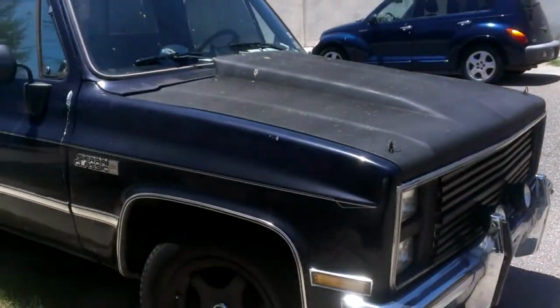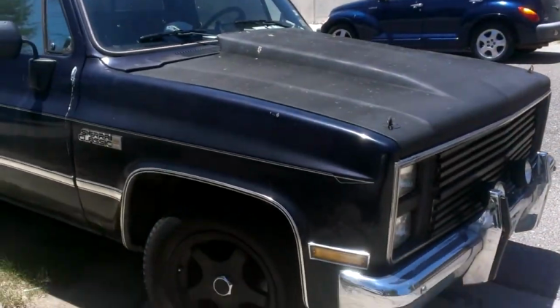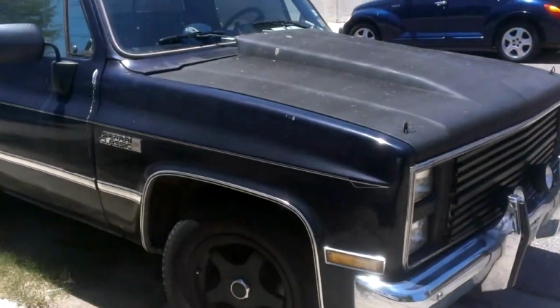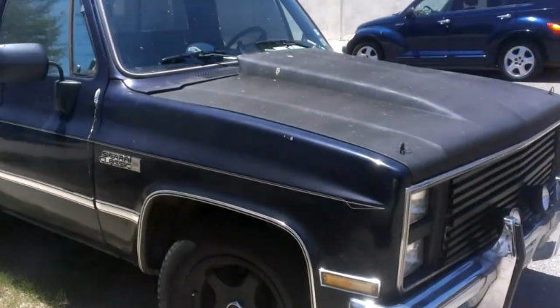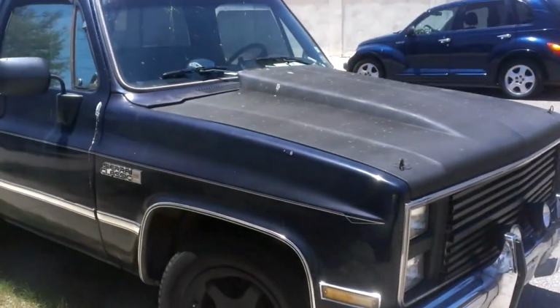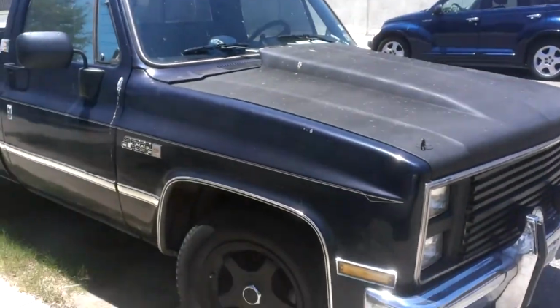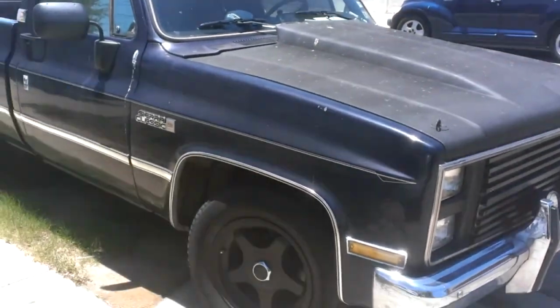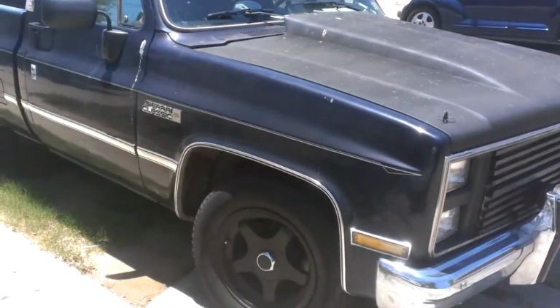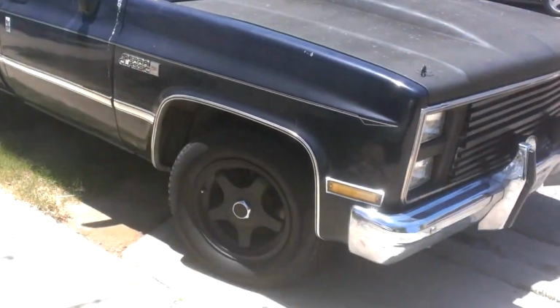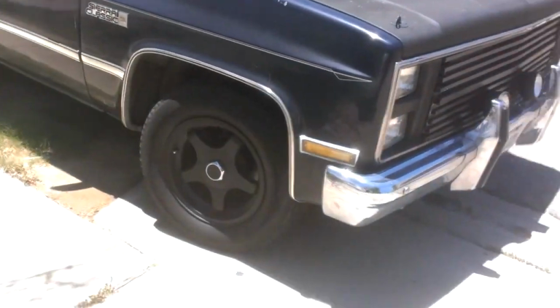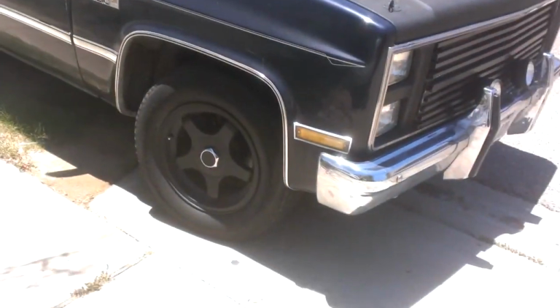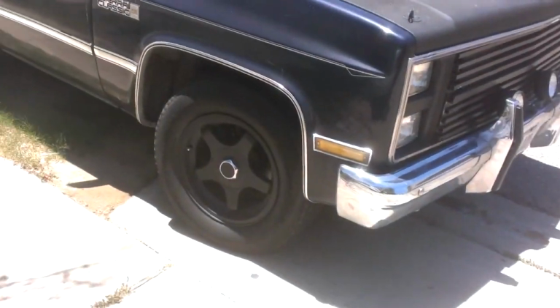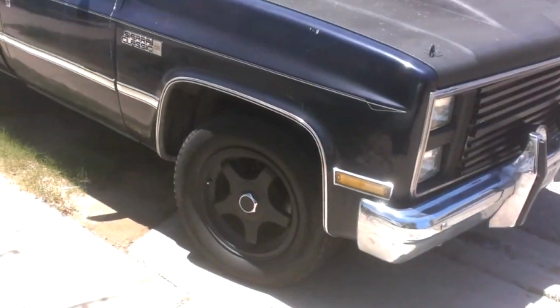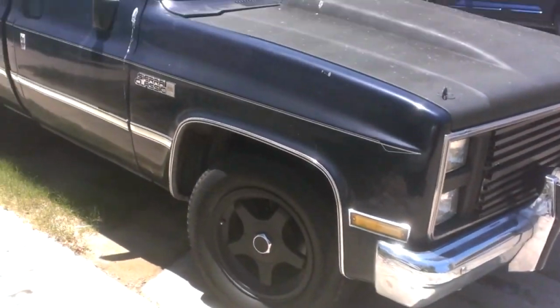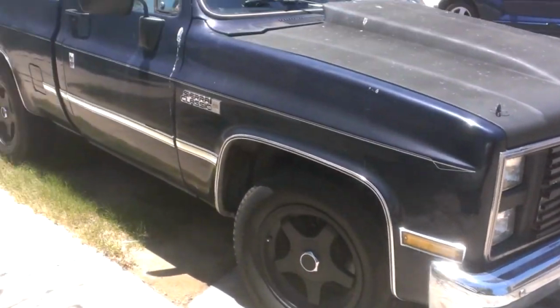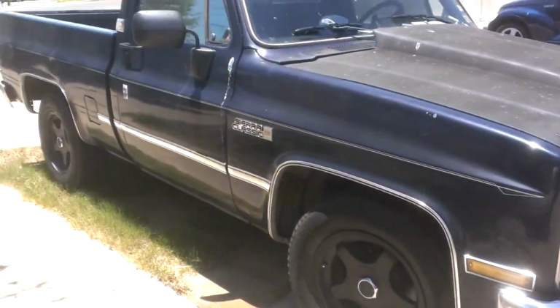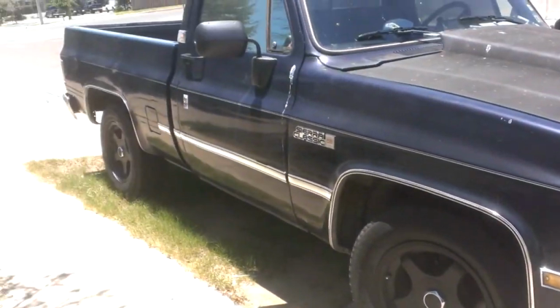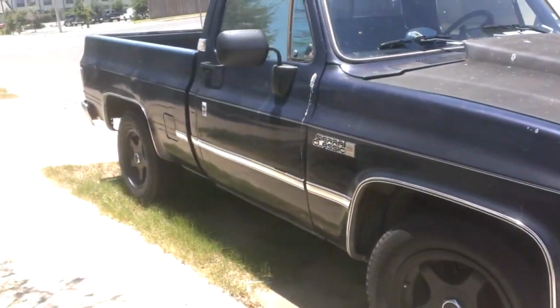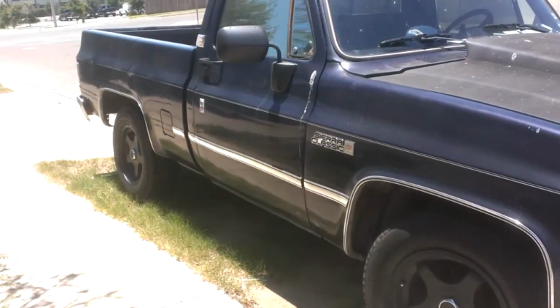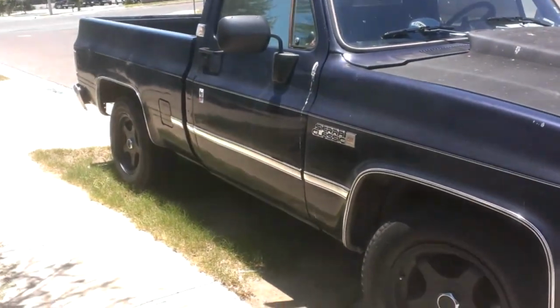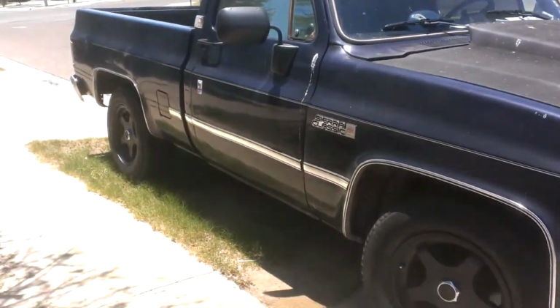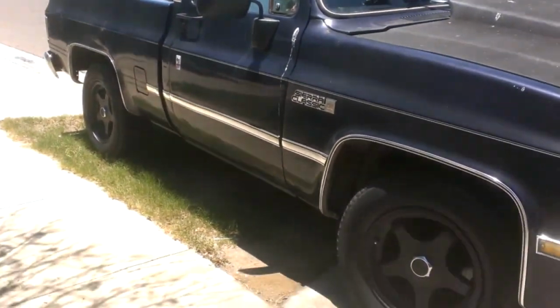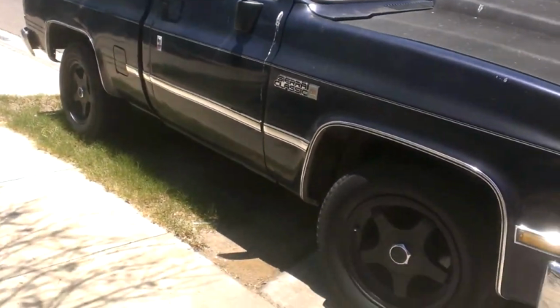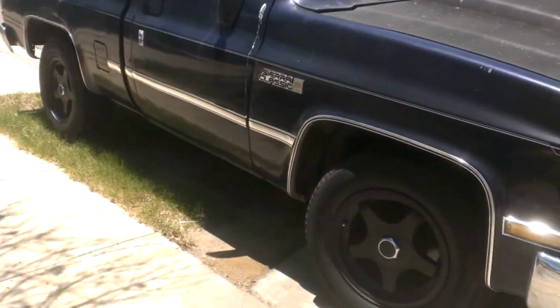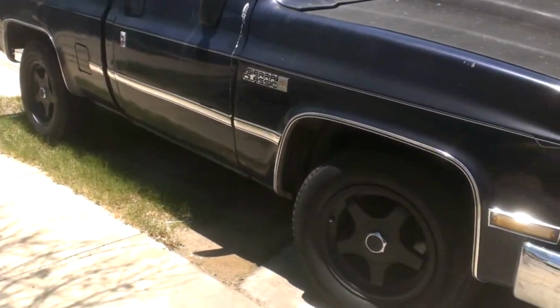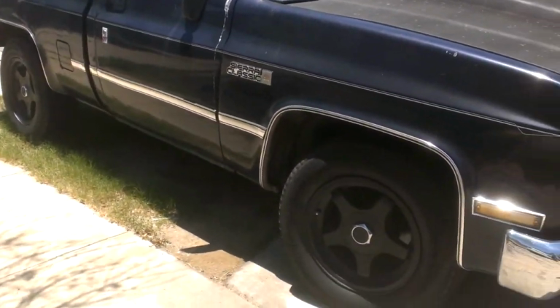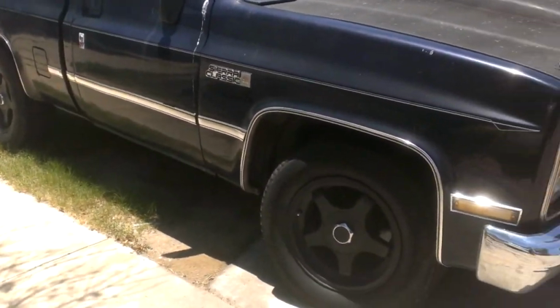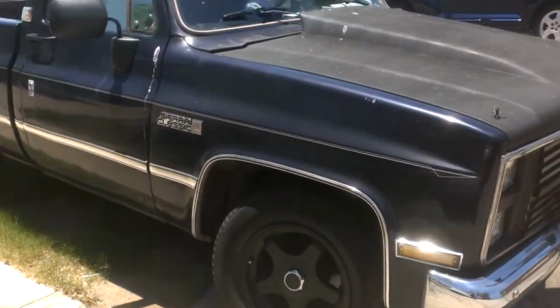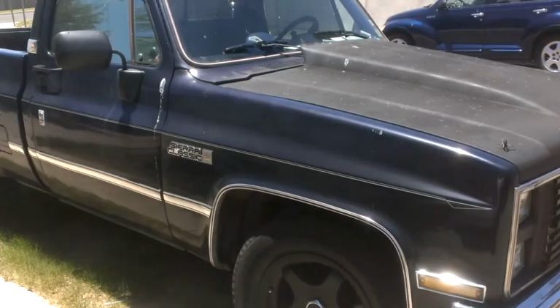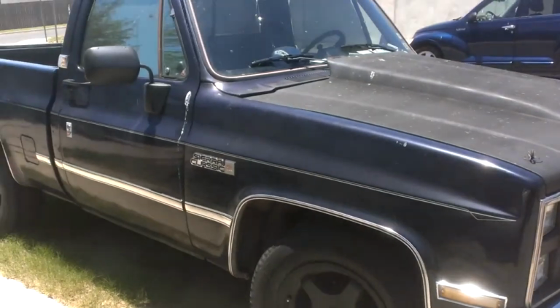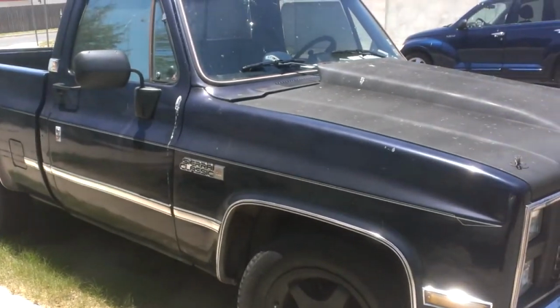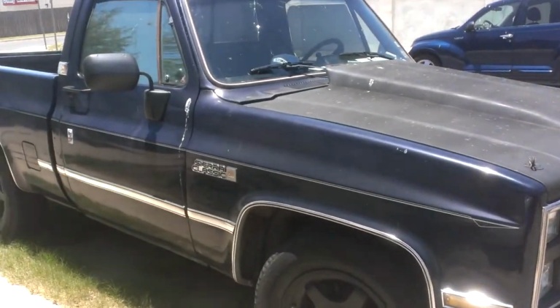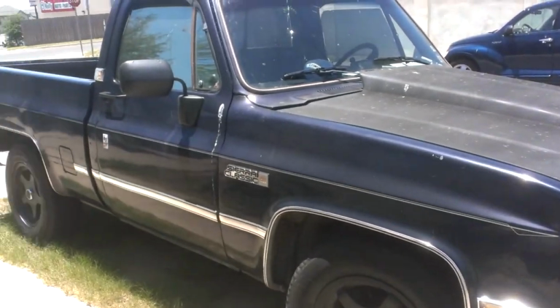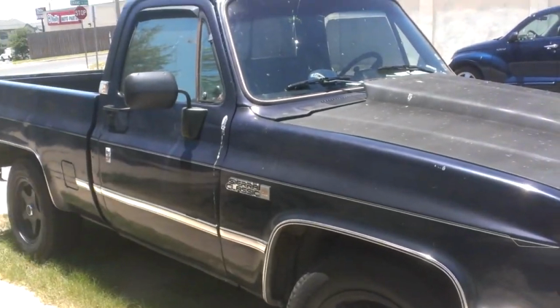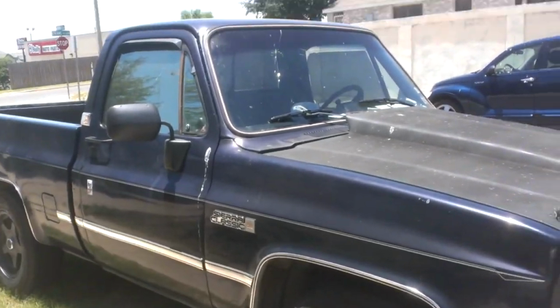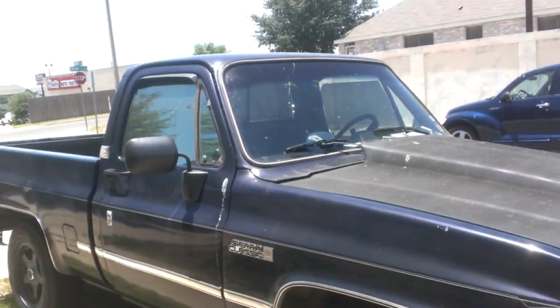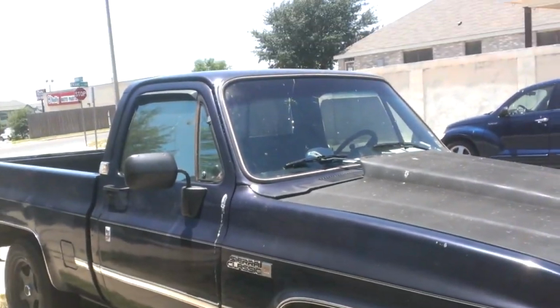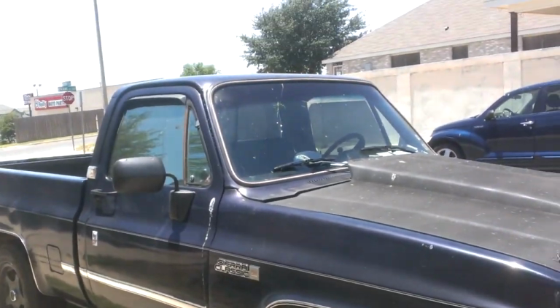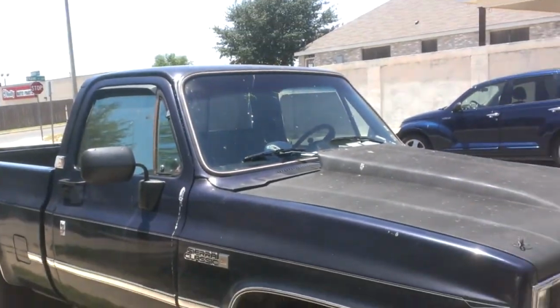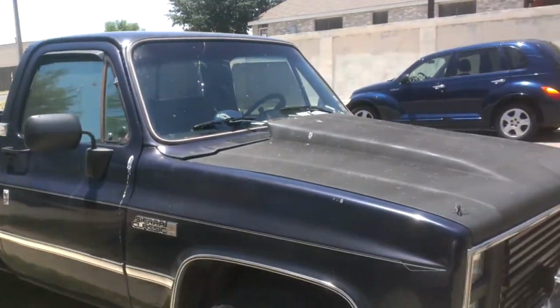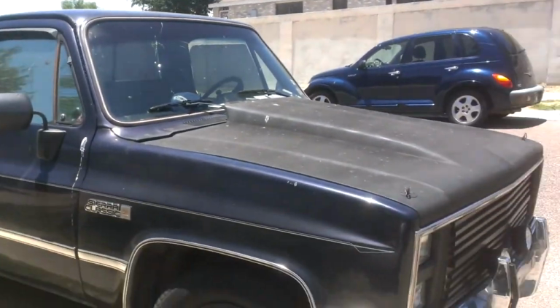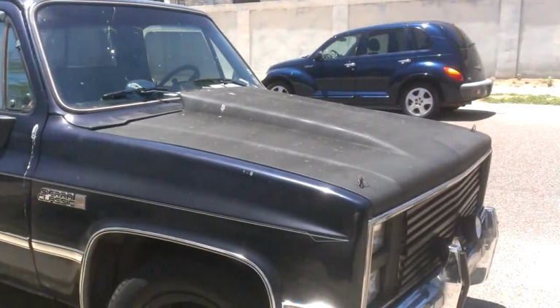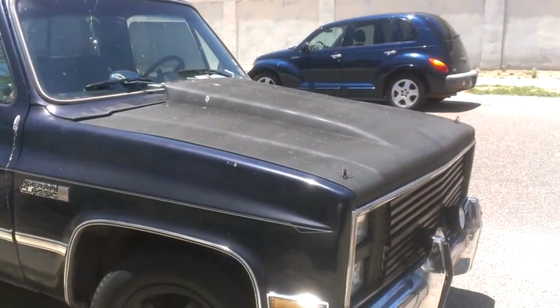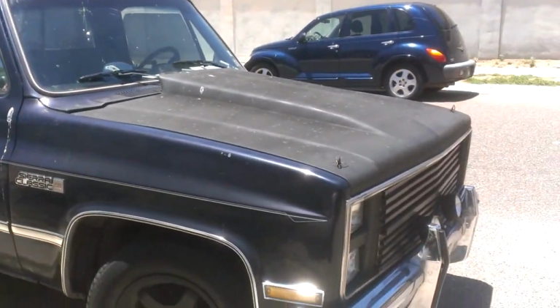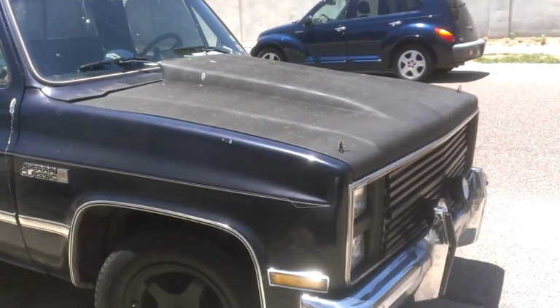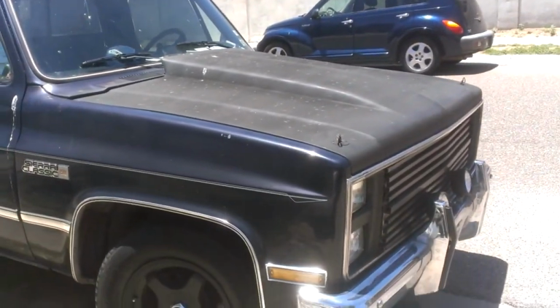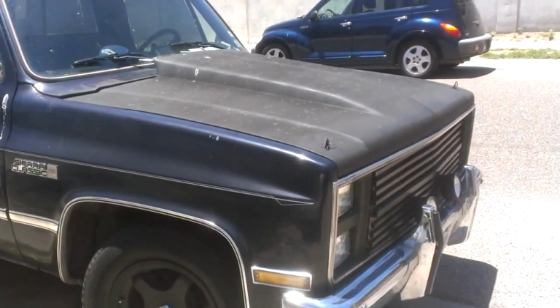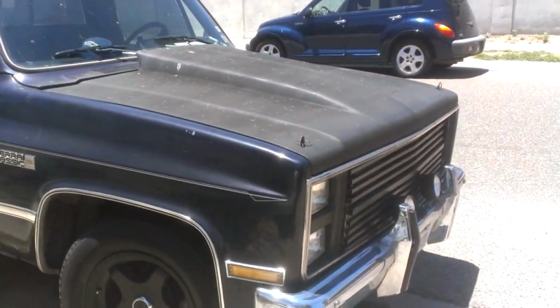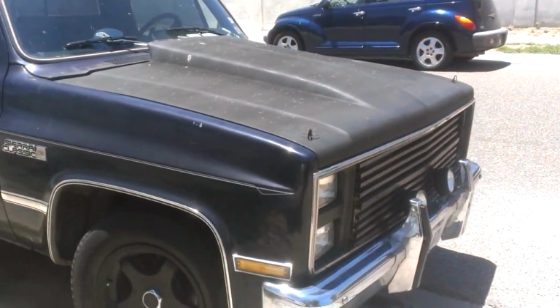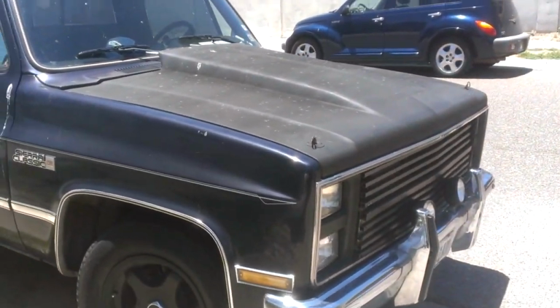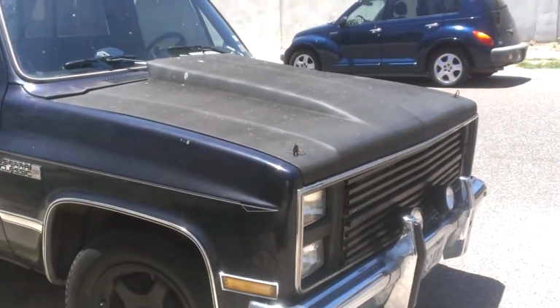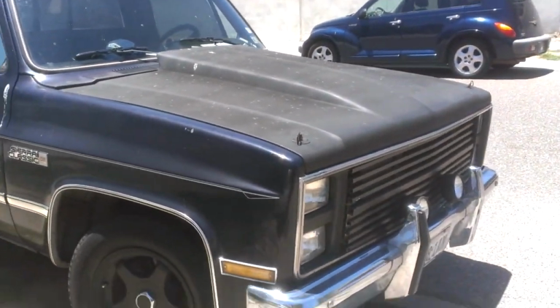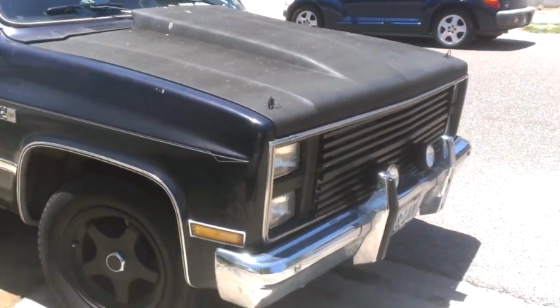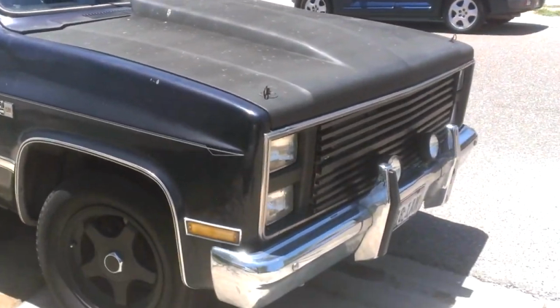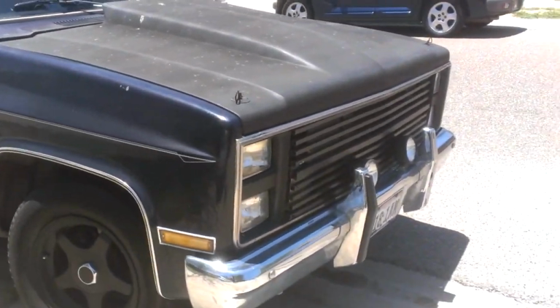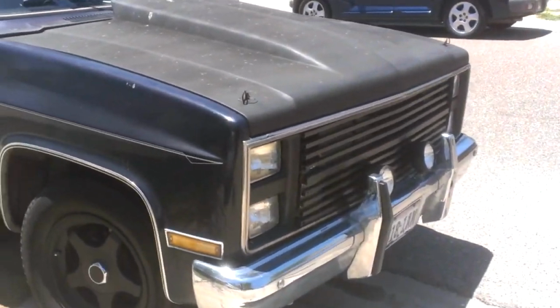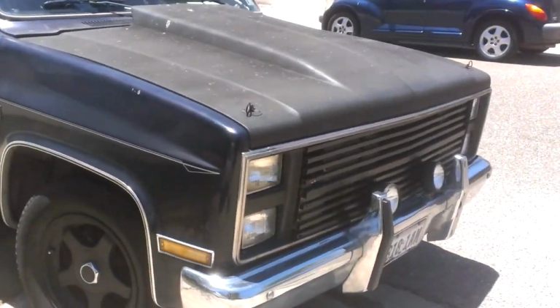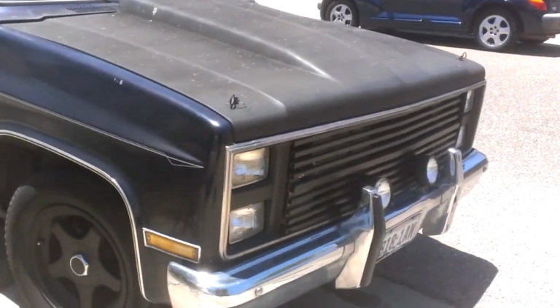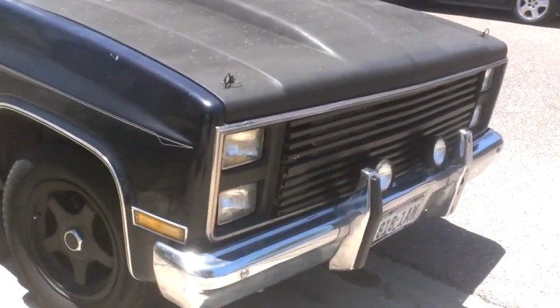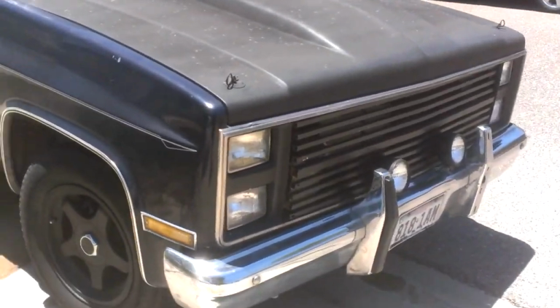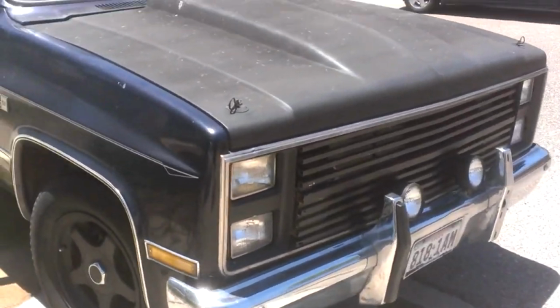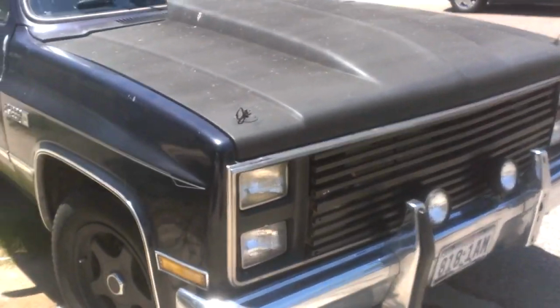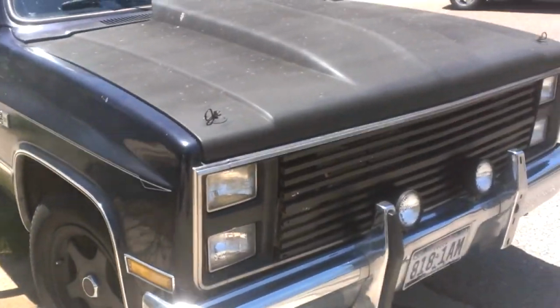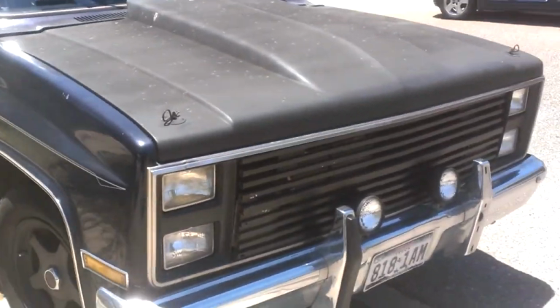I highly recommend Plasti Dip. My truck is Plasti Dip as well. Extremely dirty - I had to change the ball joints and I haven't been driving her.